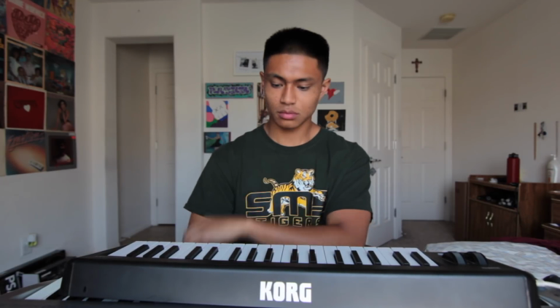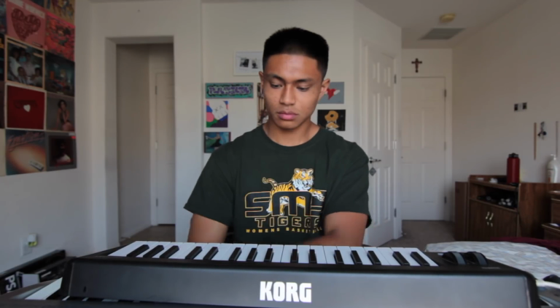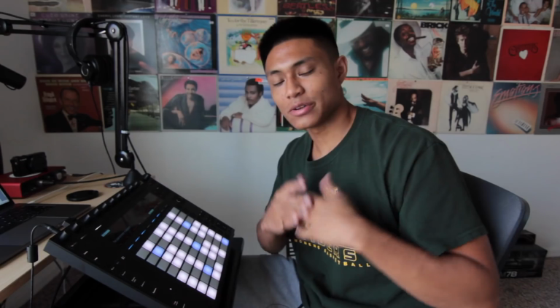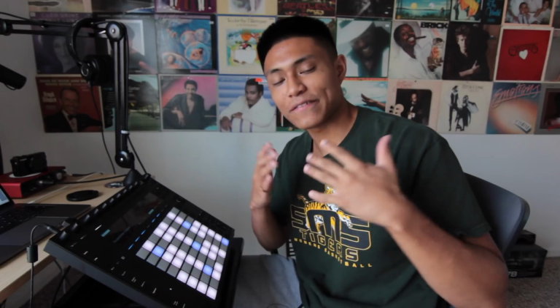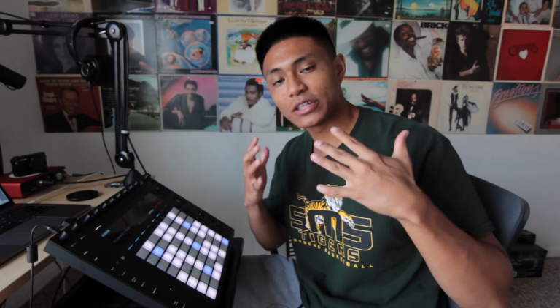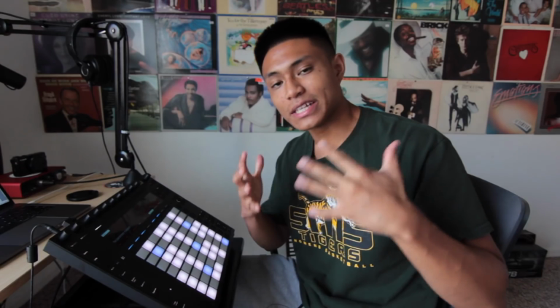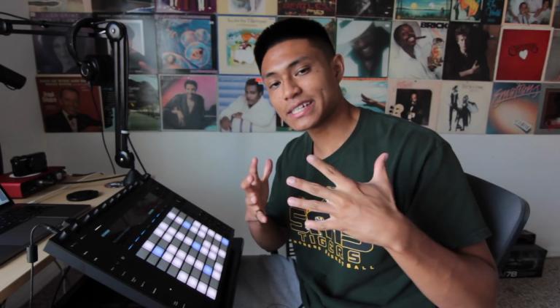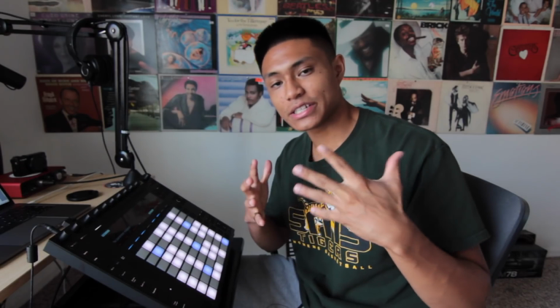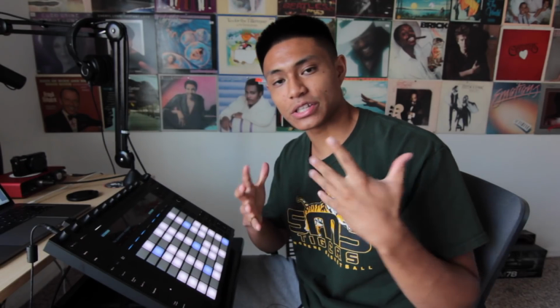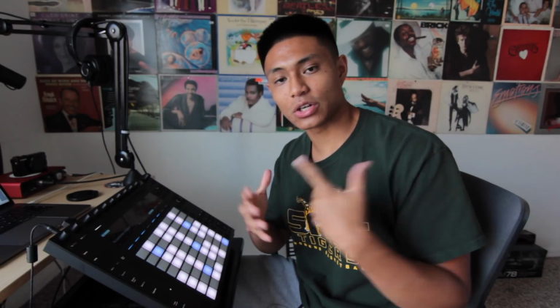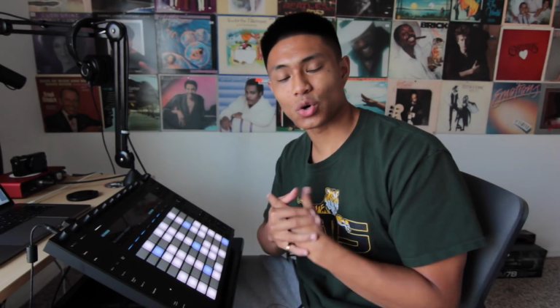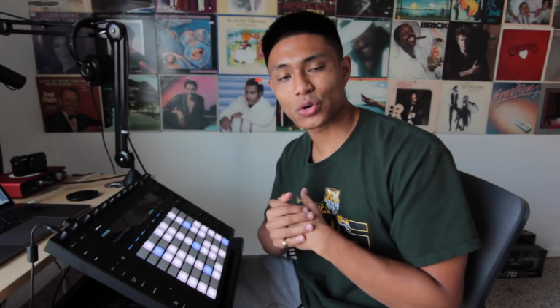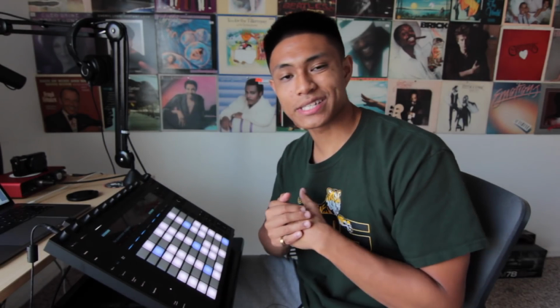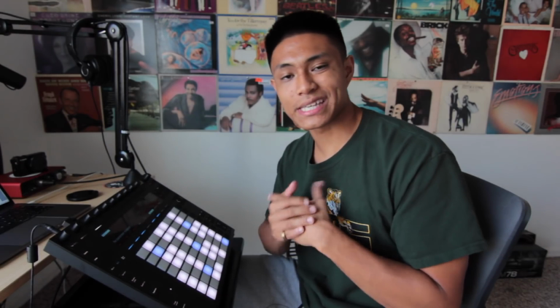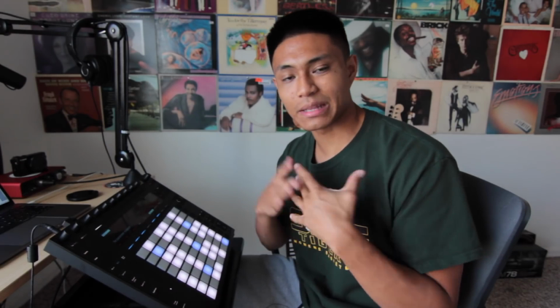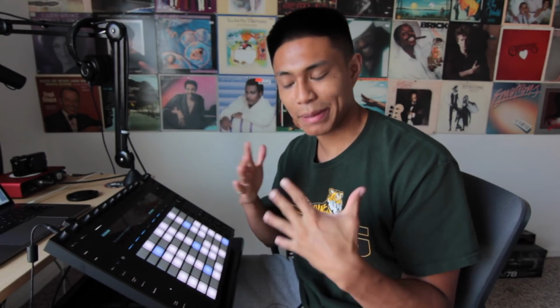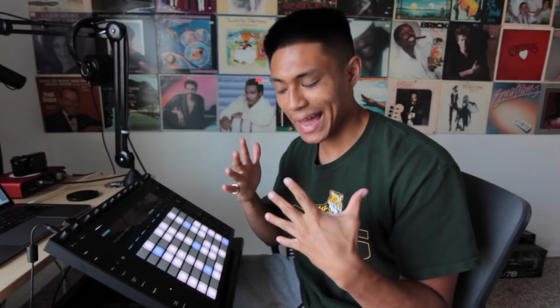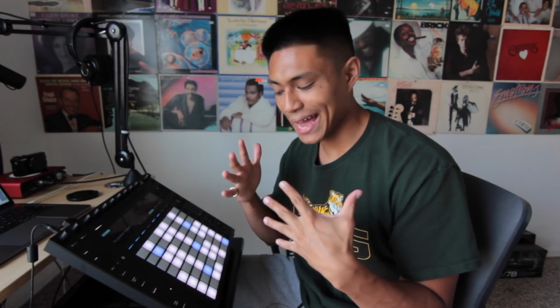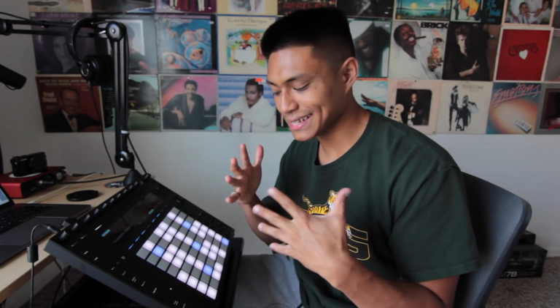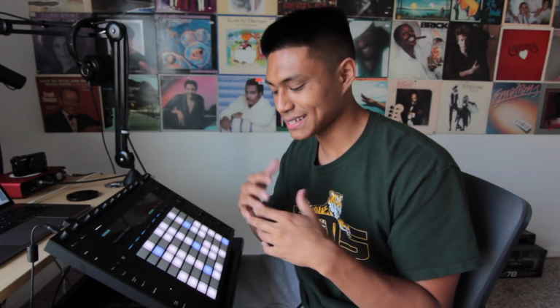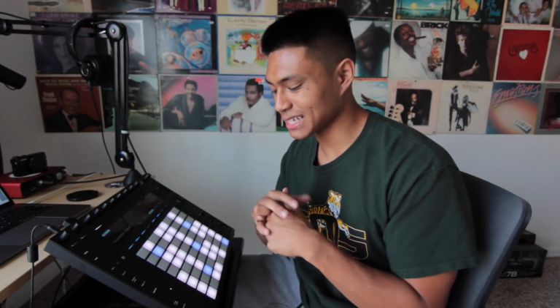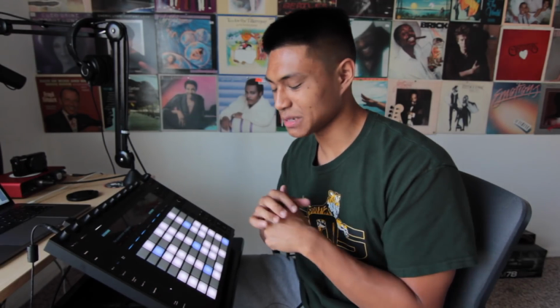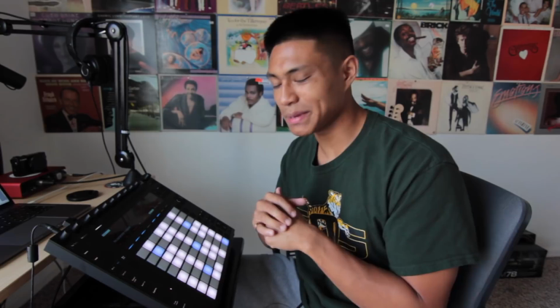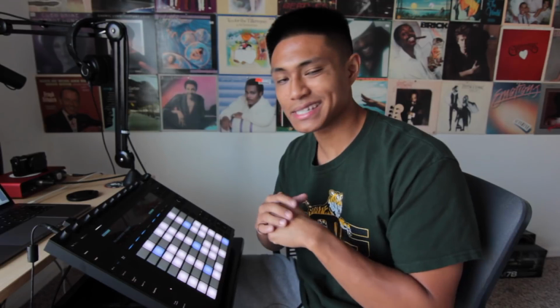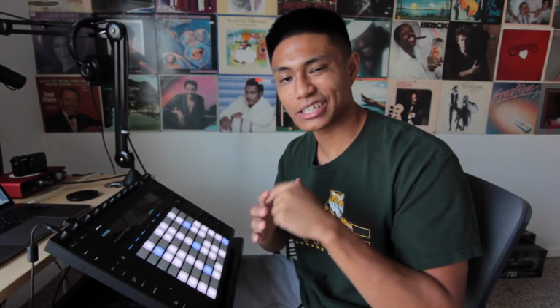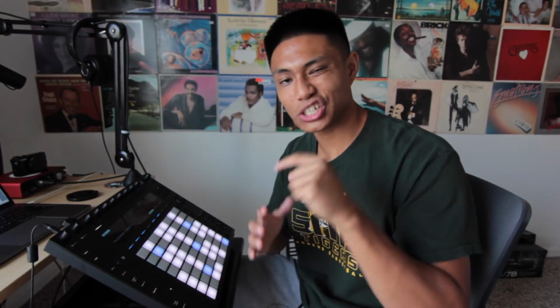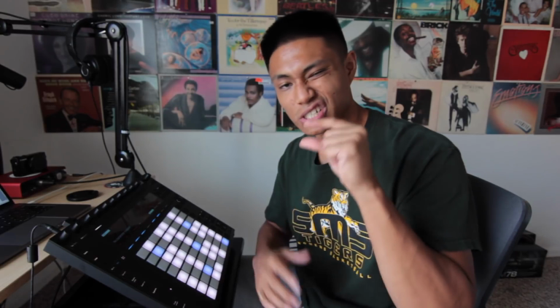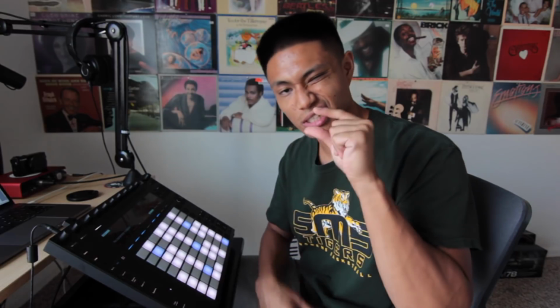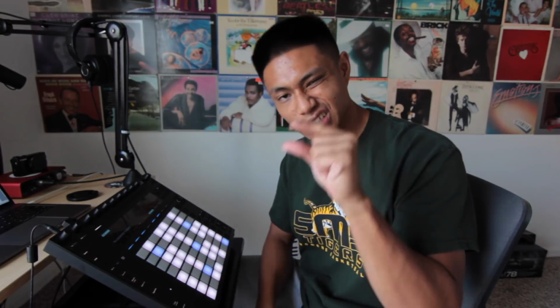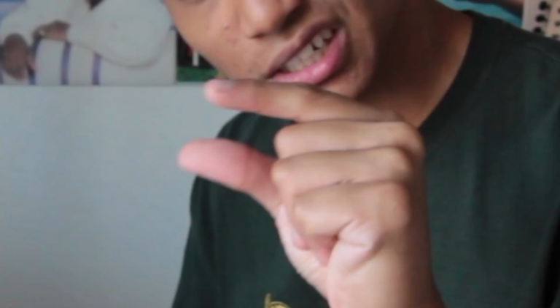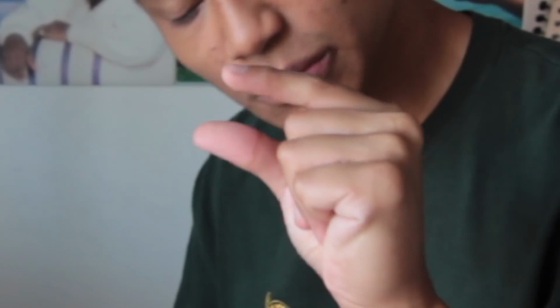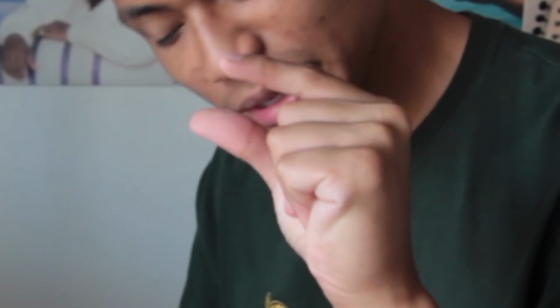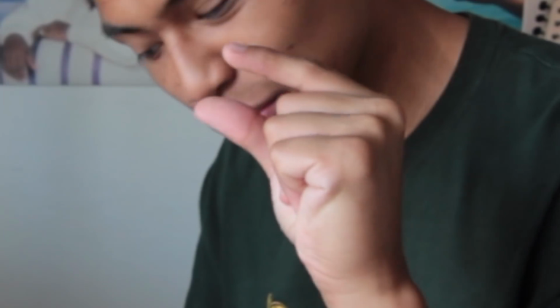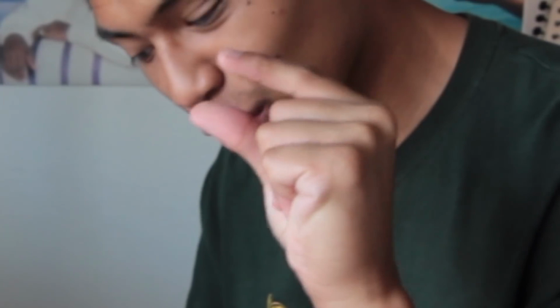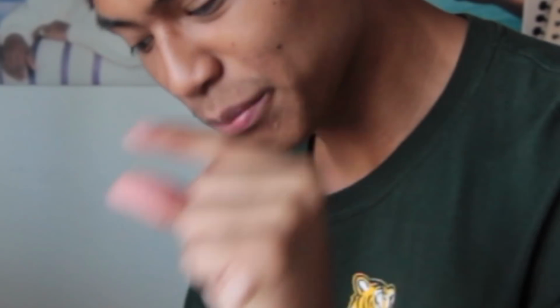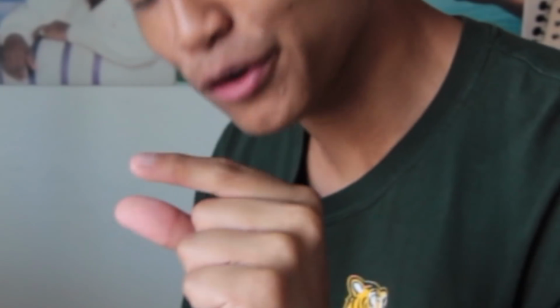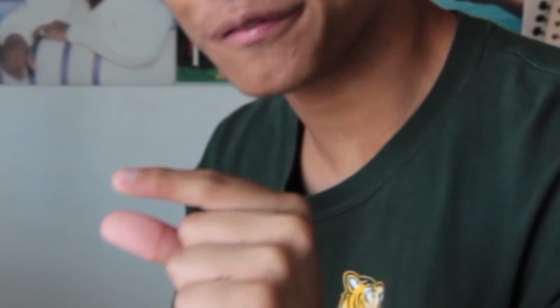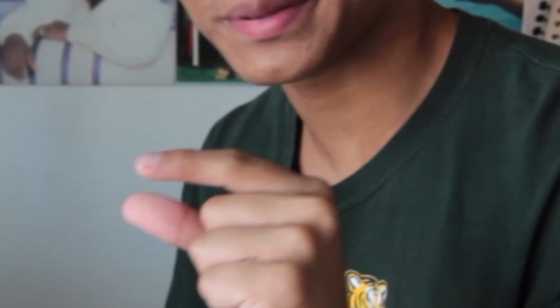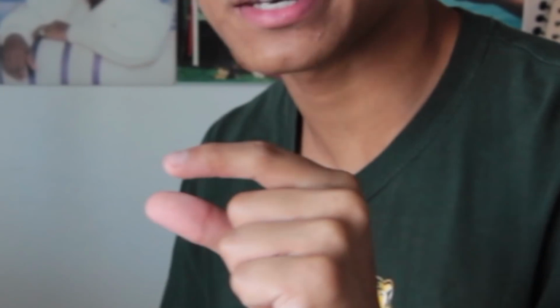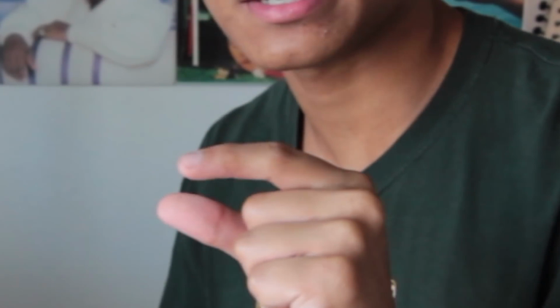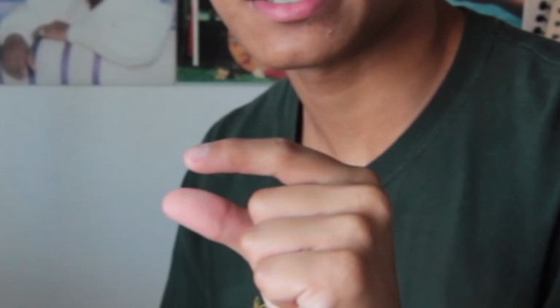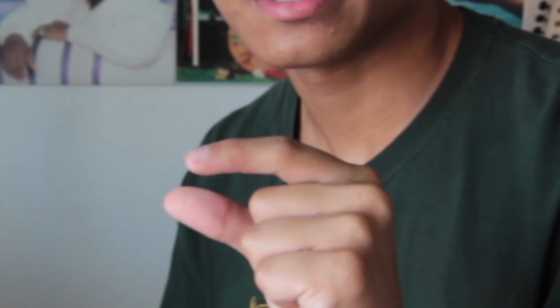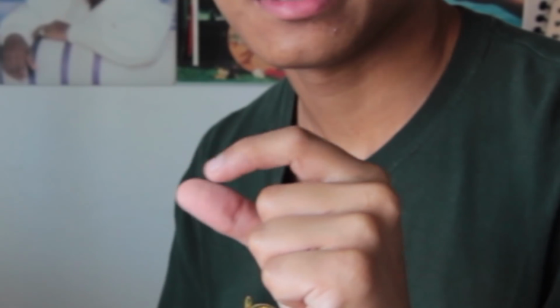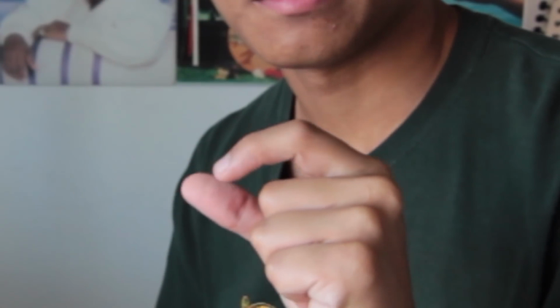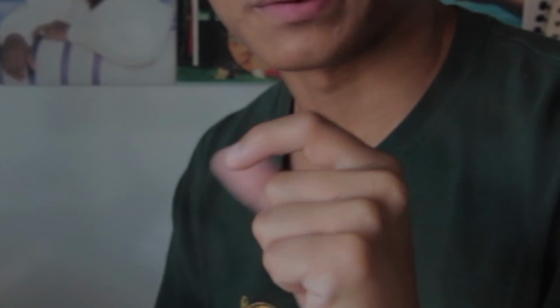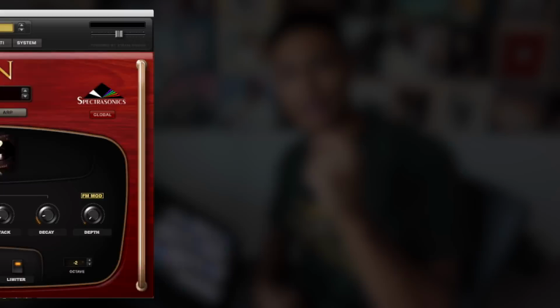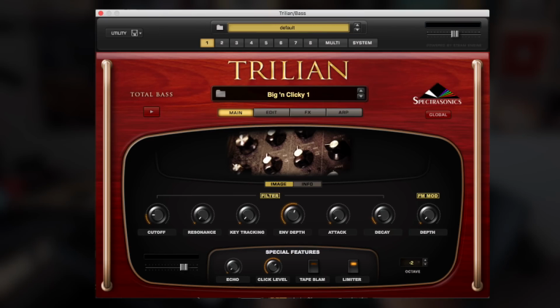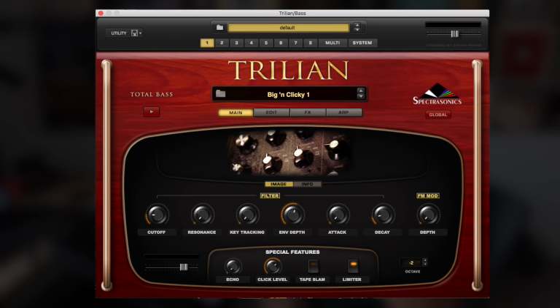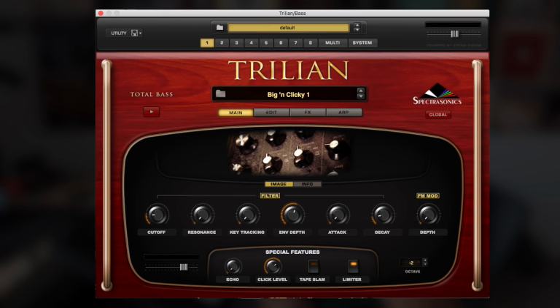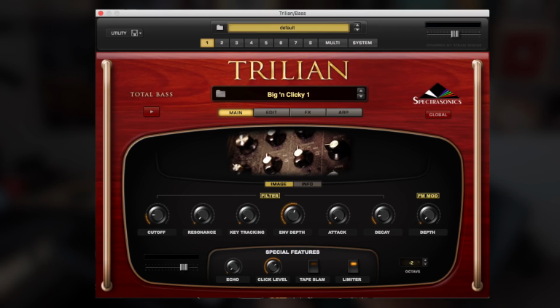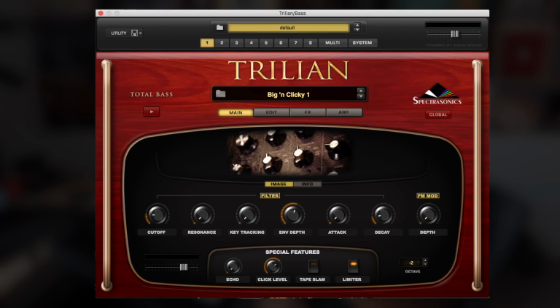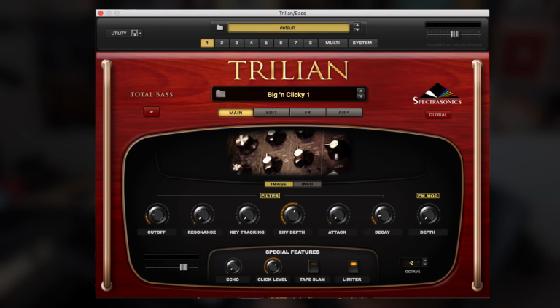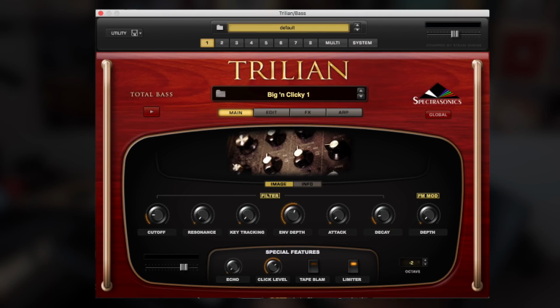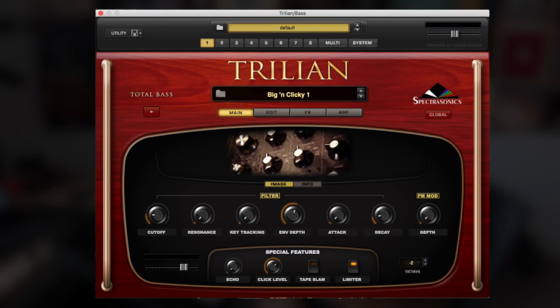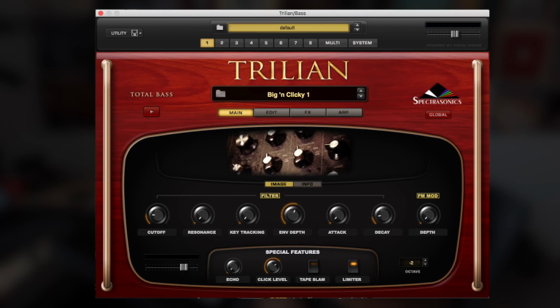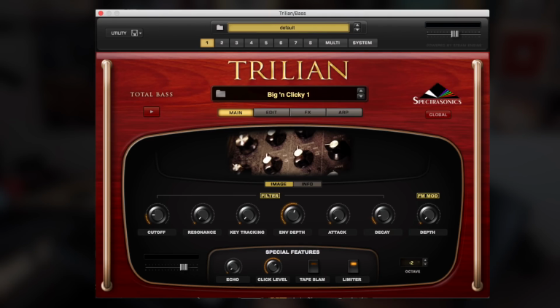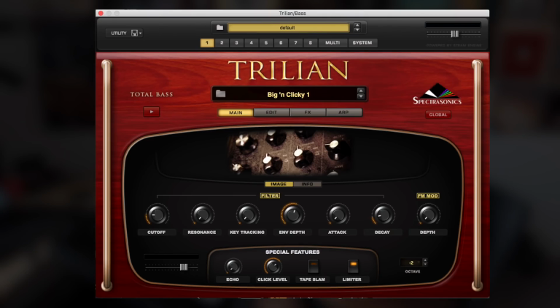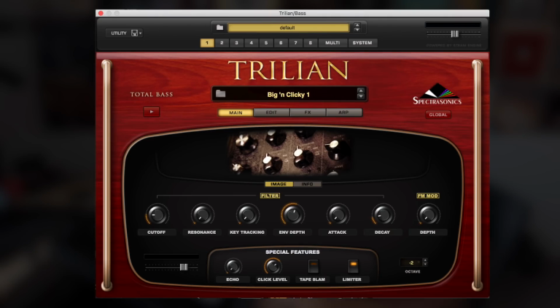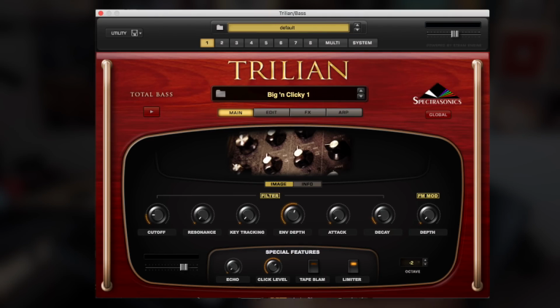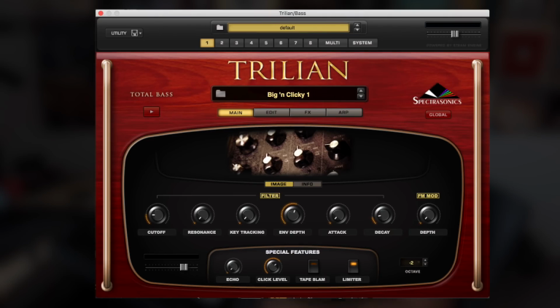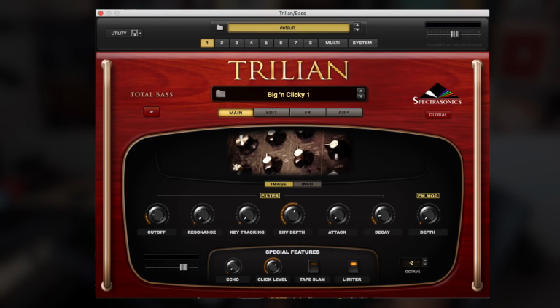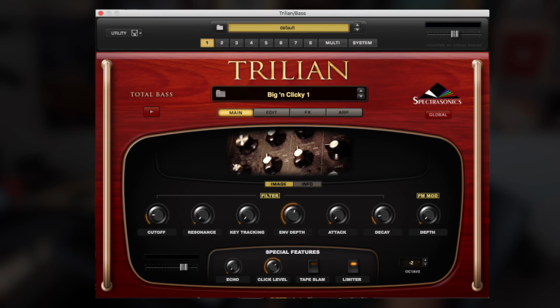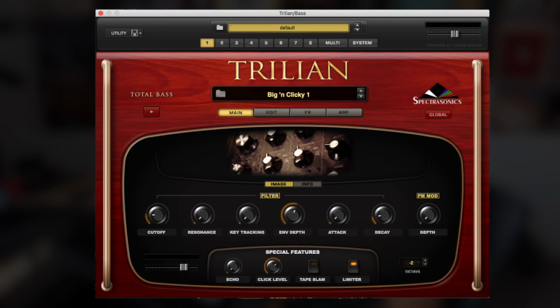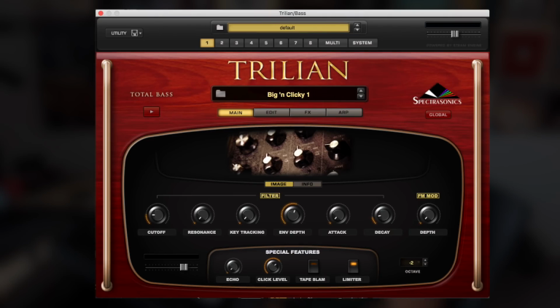After listening to the chords and the pads, it's missing just a little bit more movement, but I think a baseline will help with that.